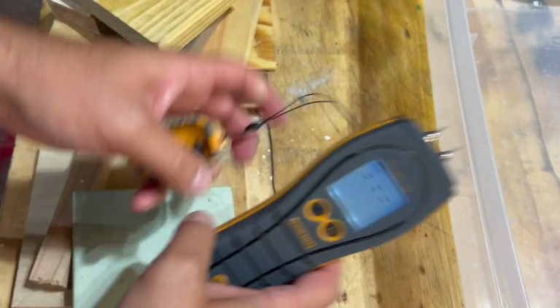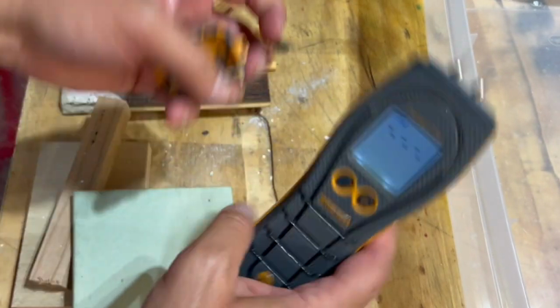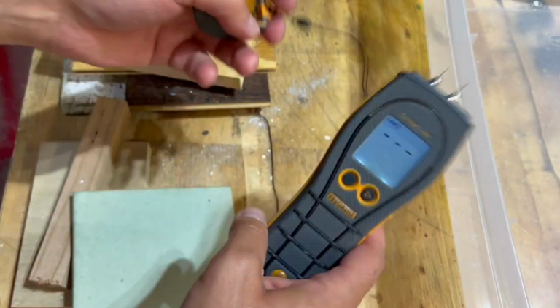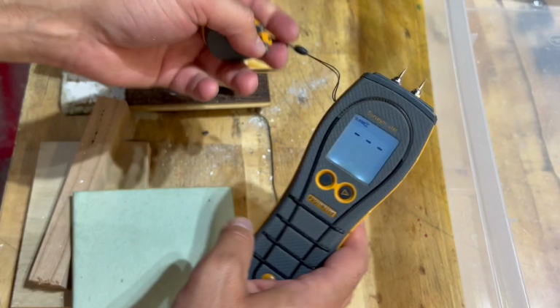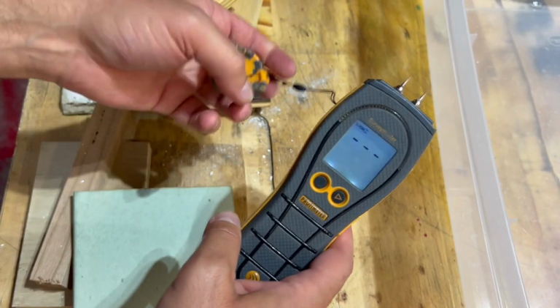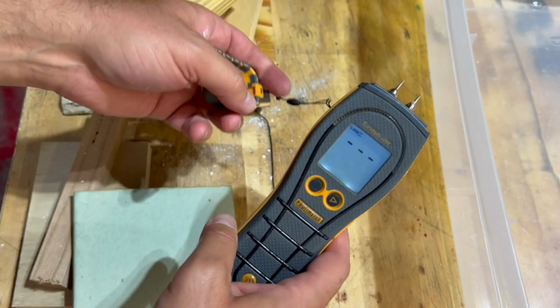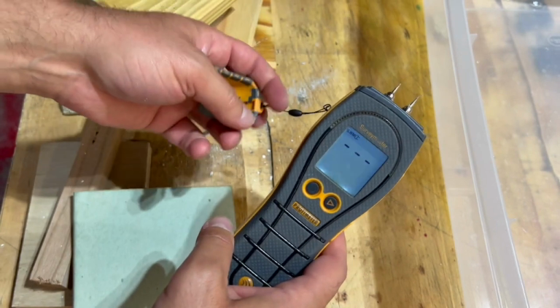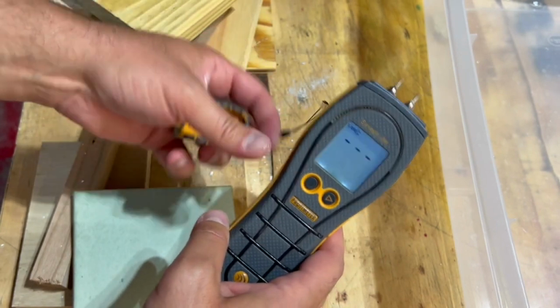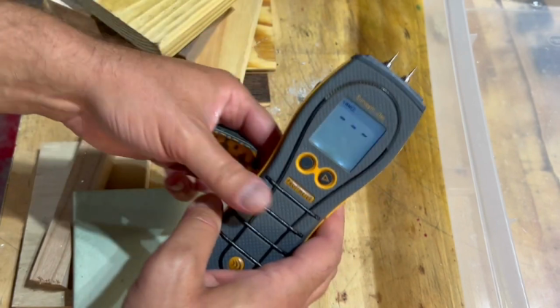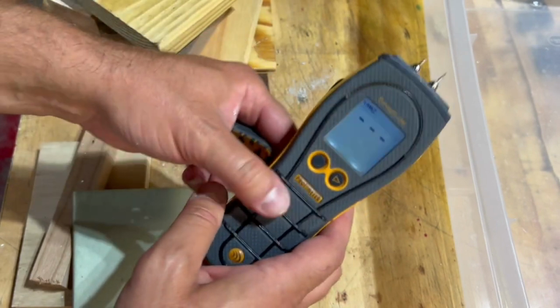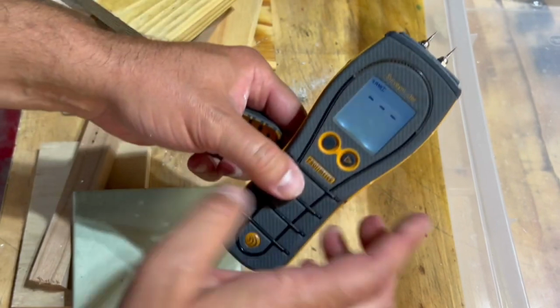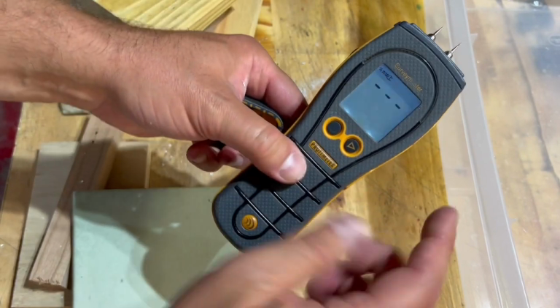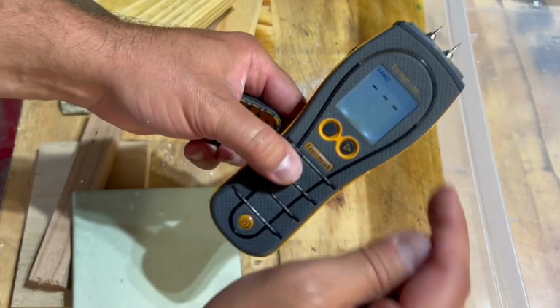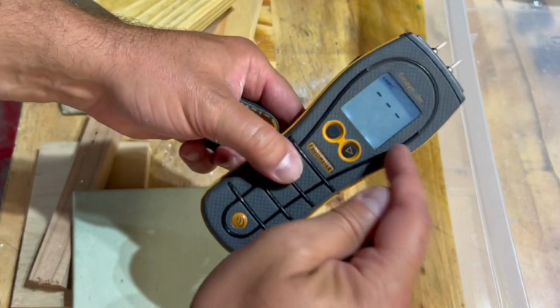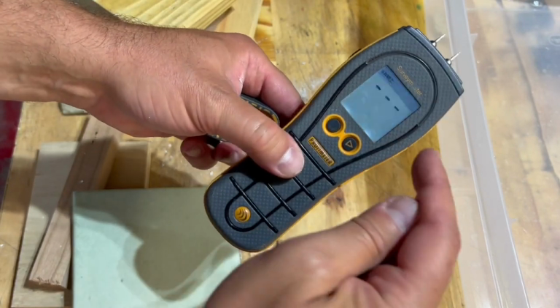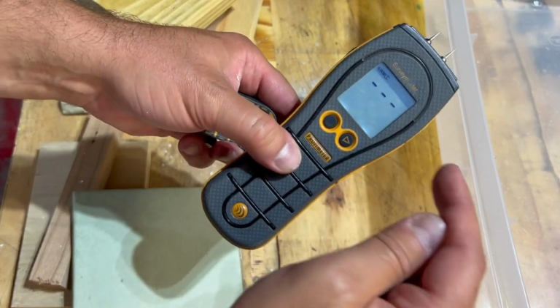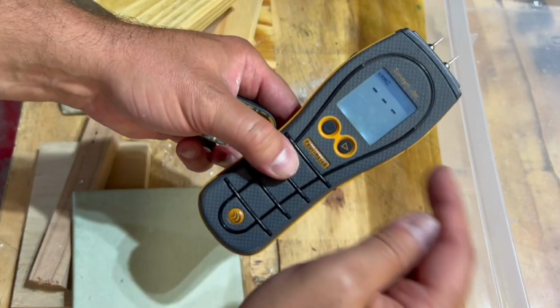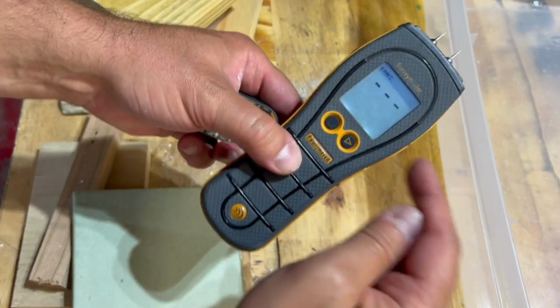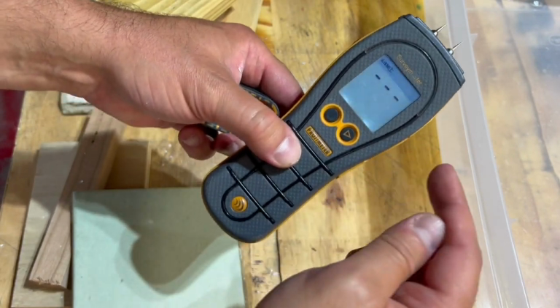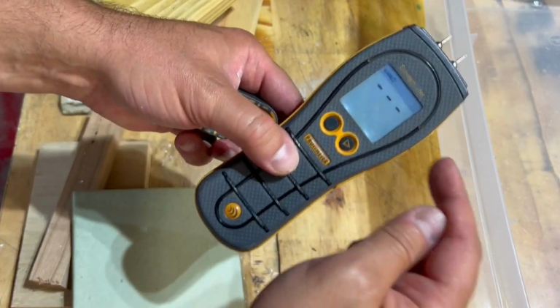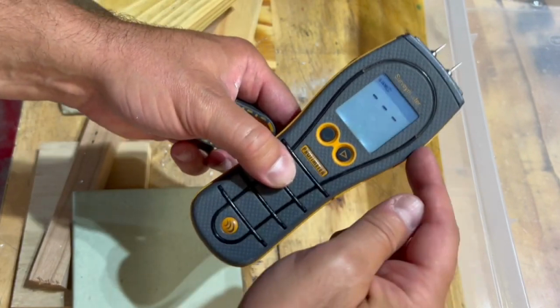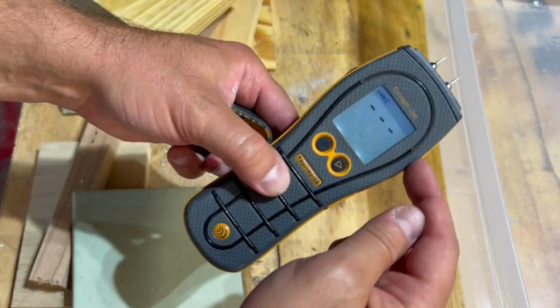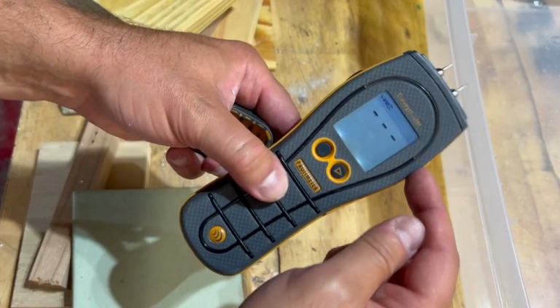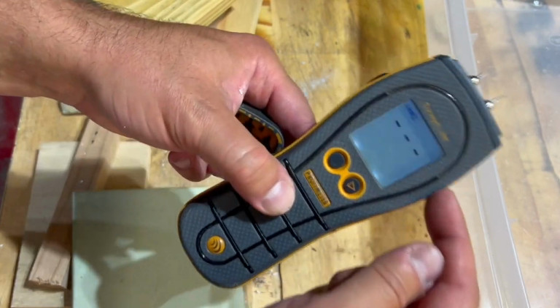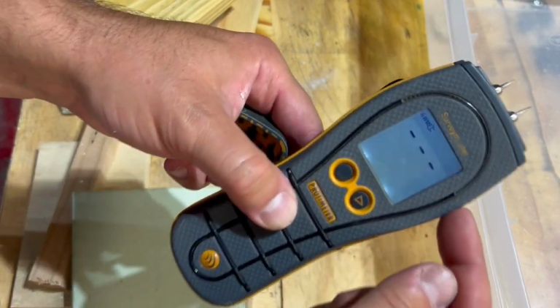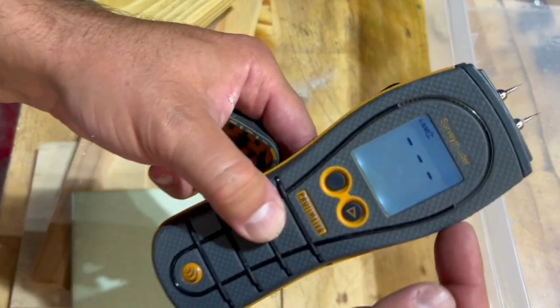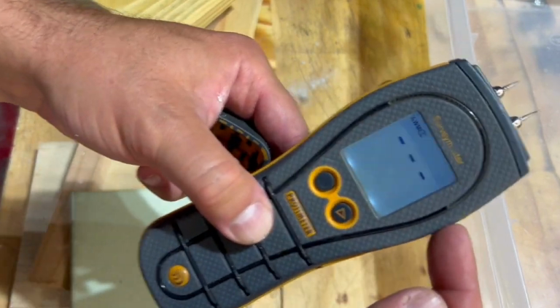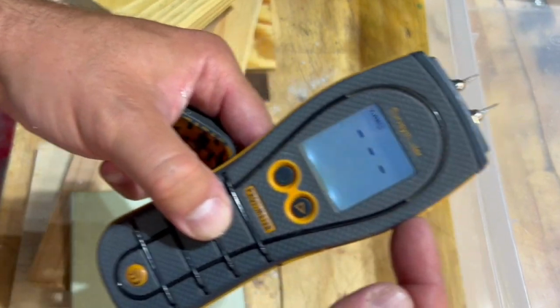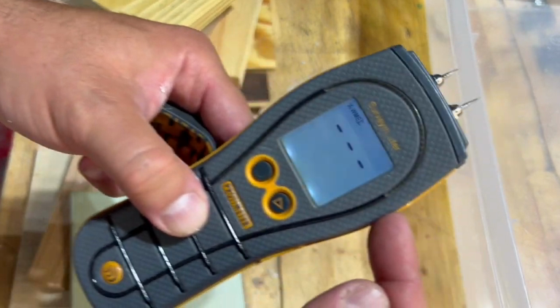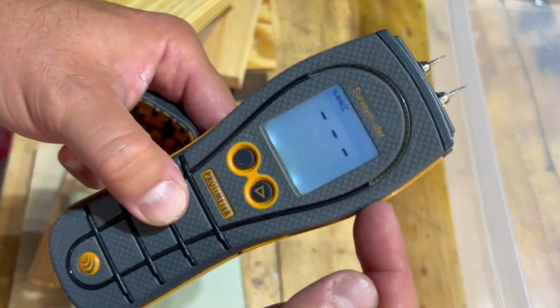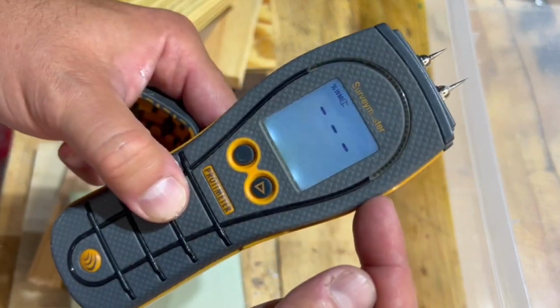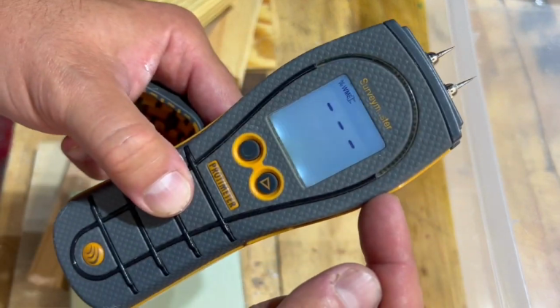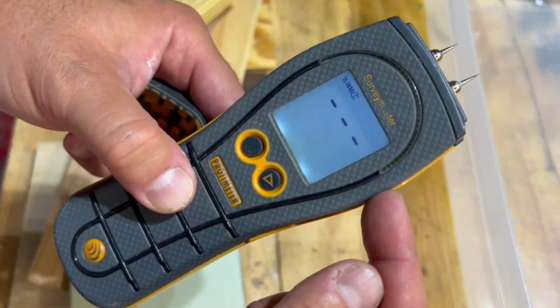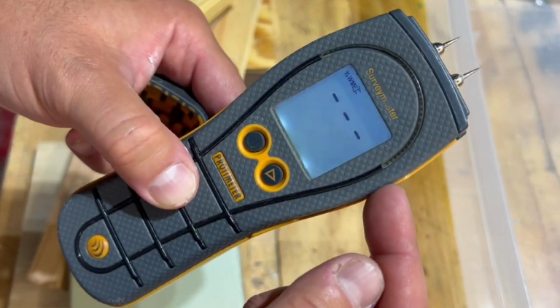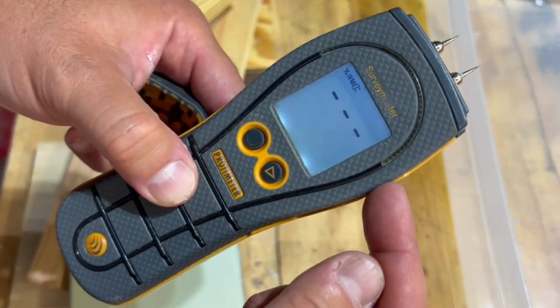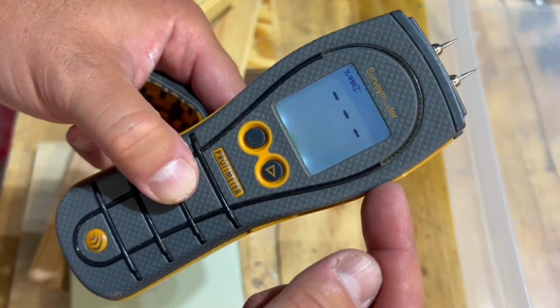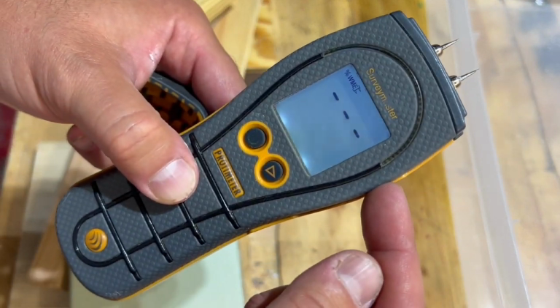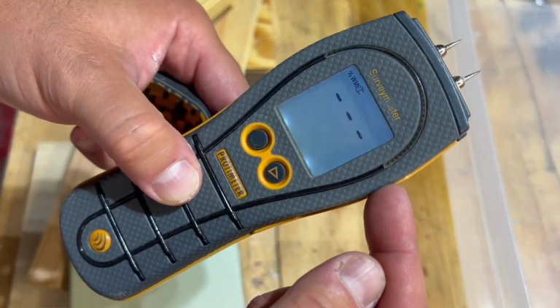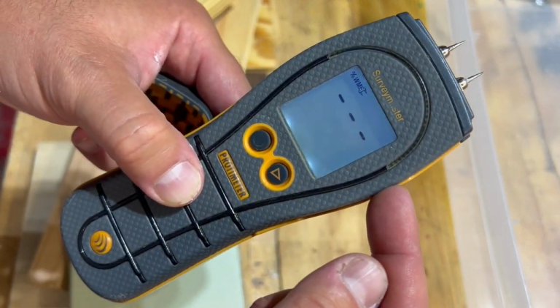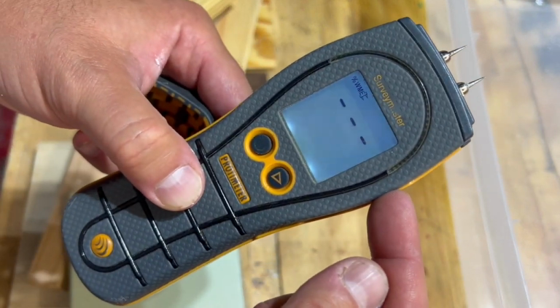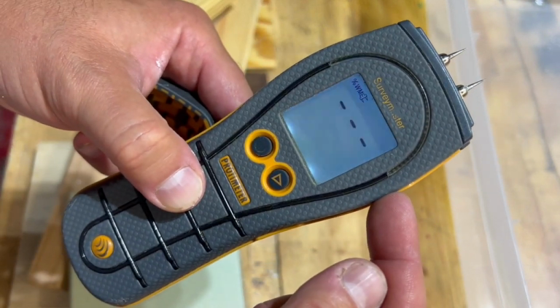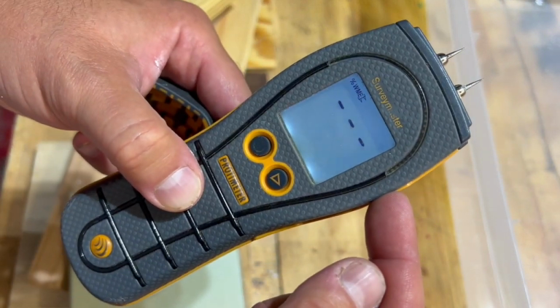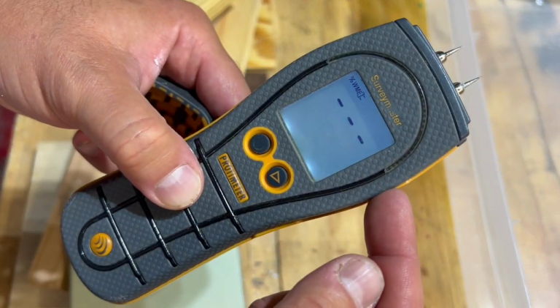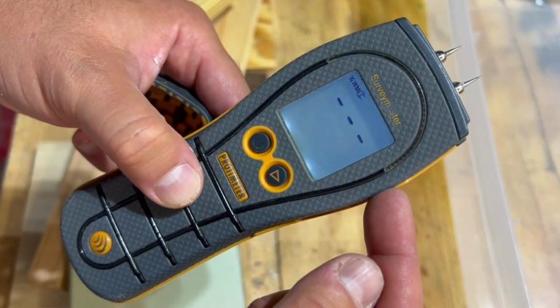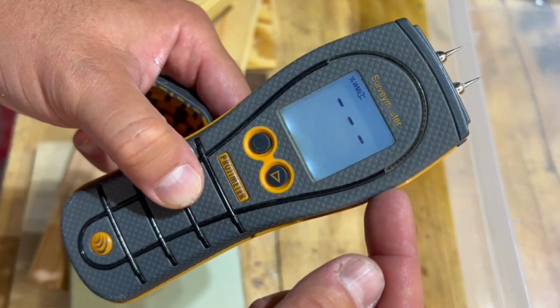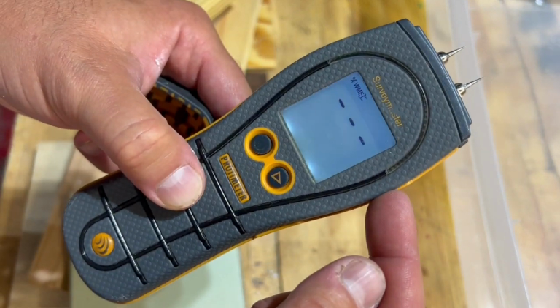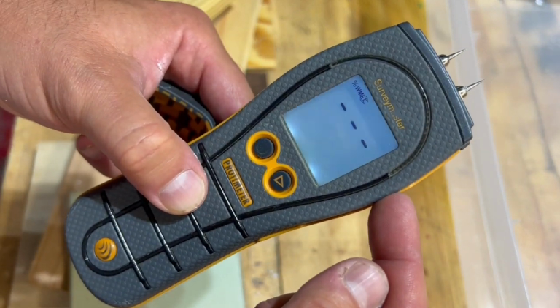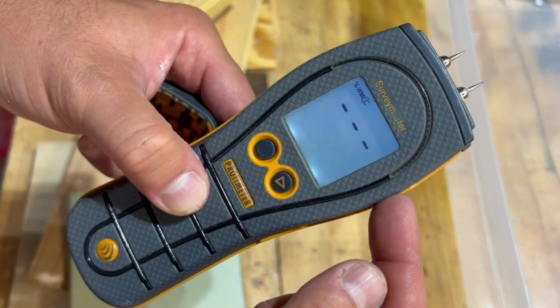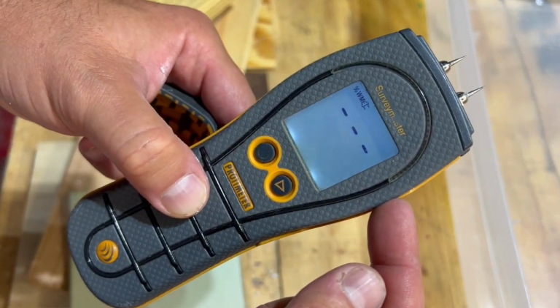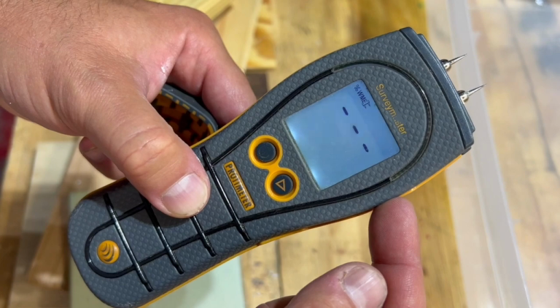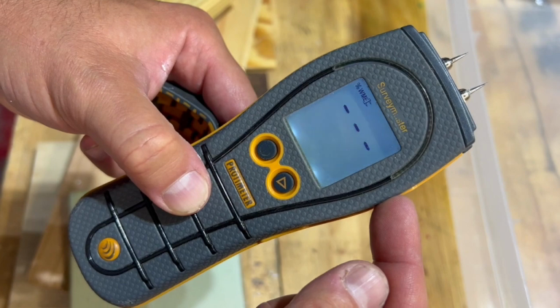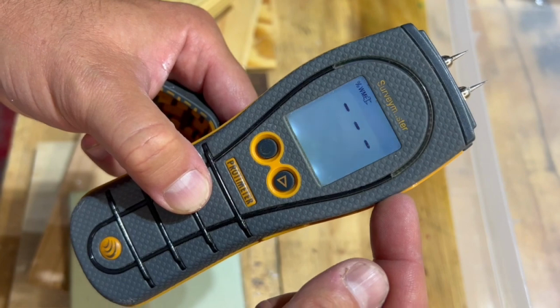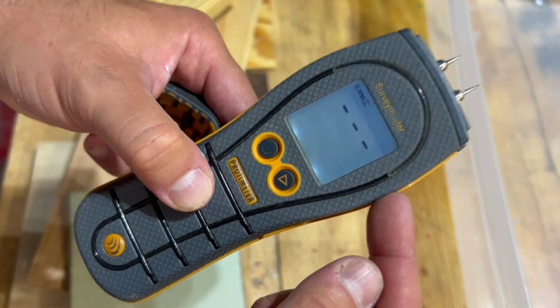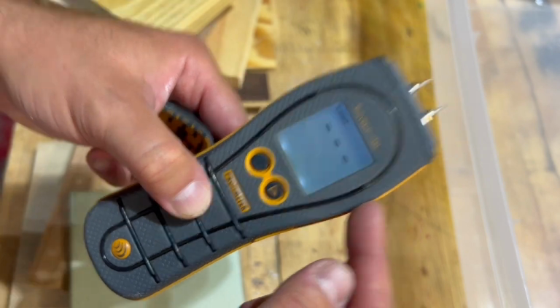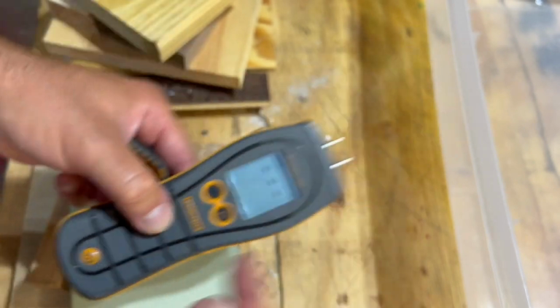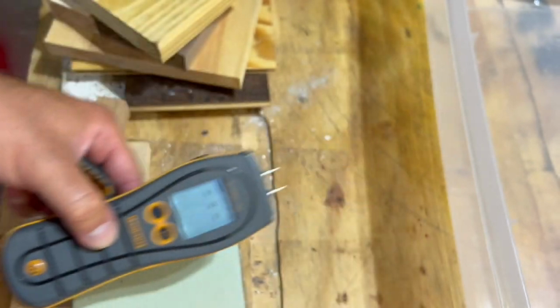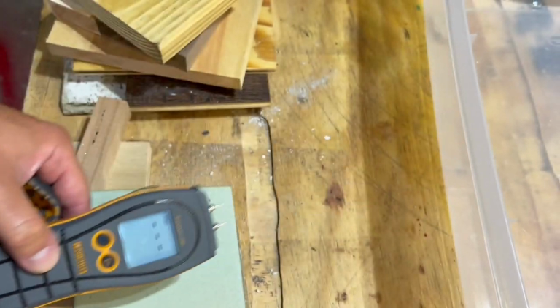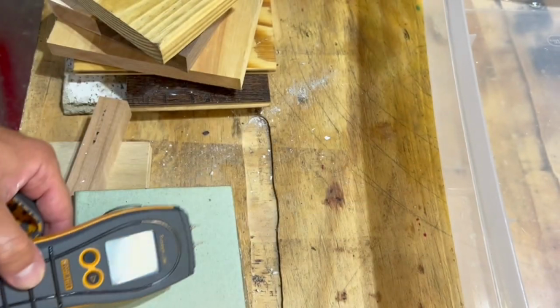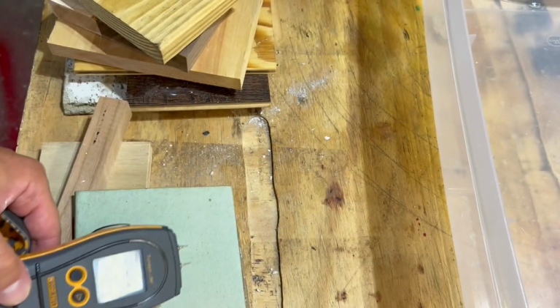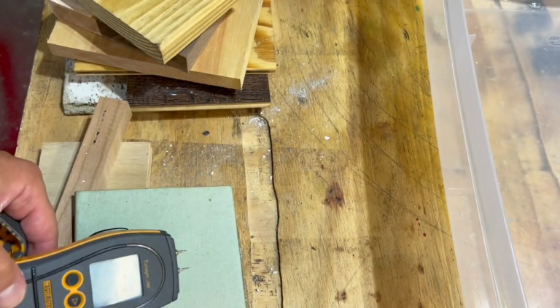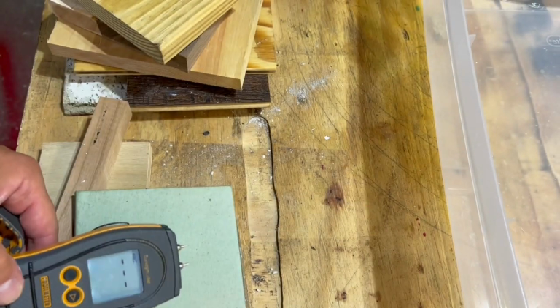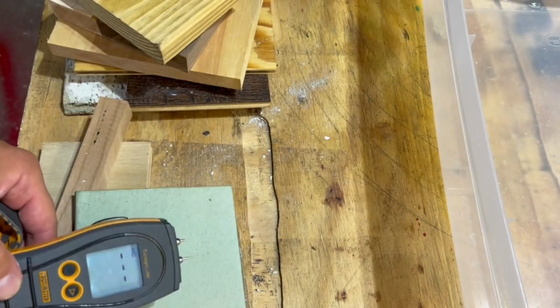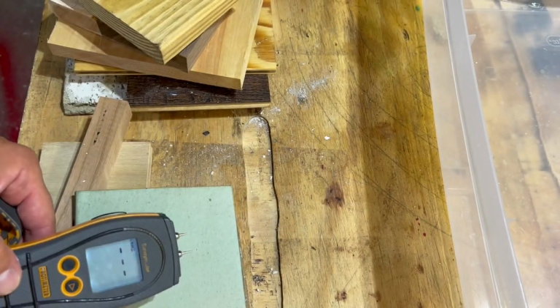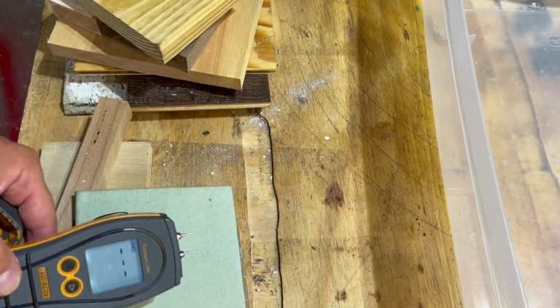So if you're hunting for leaks, get one of these — the Surveymaster Protometer. Have a good day. Bye.